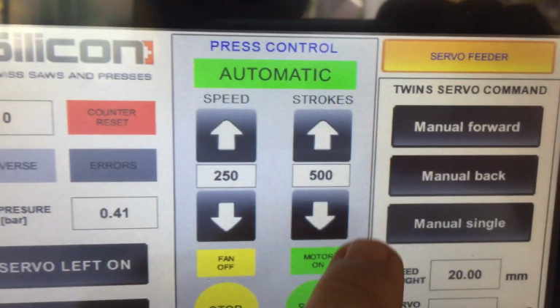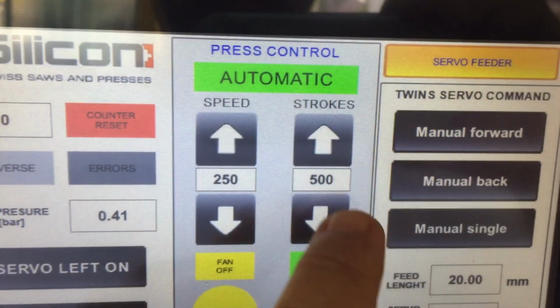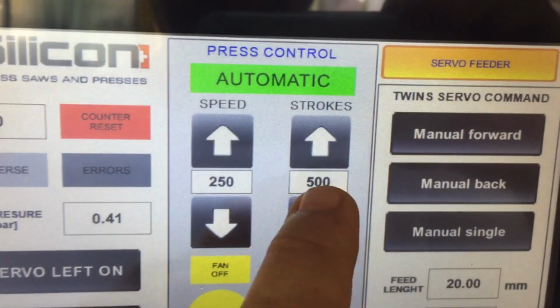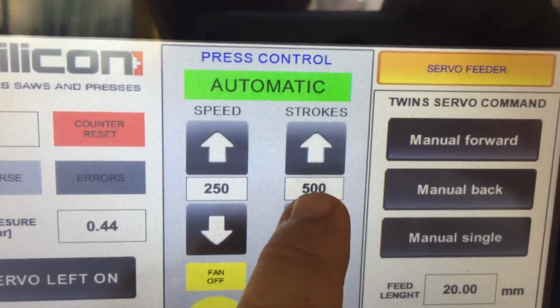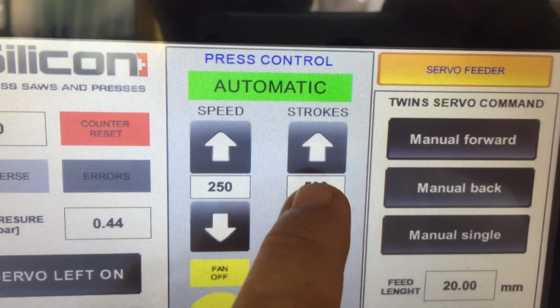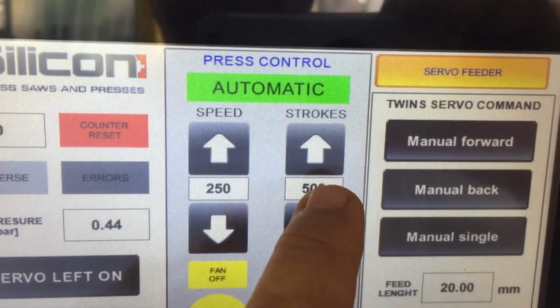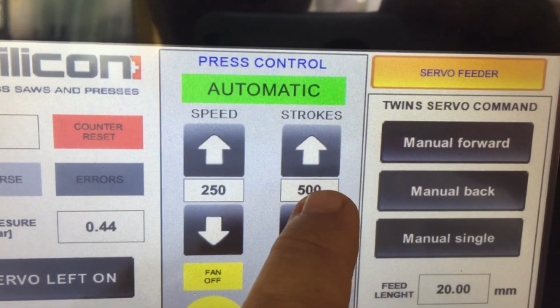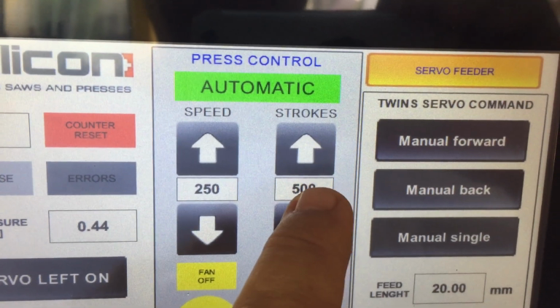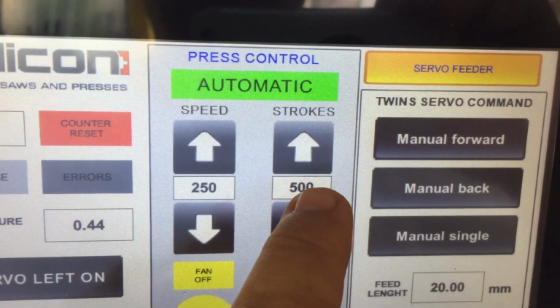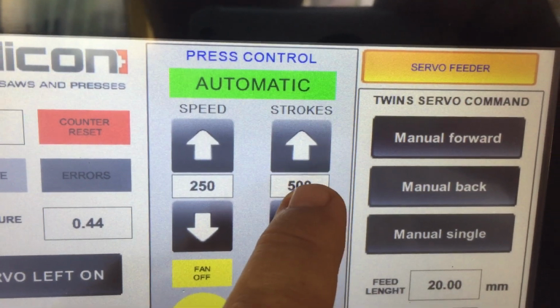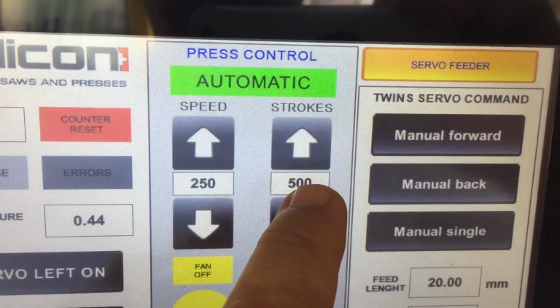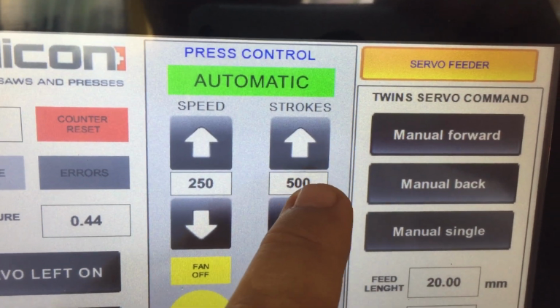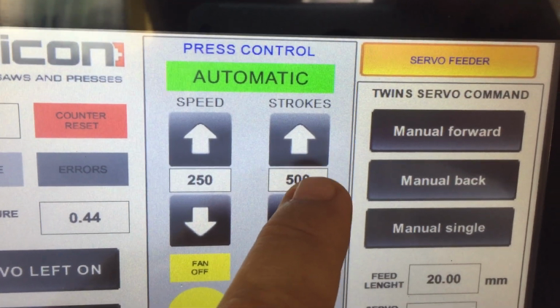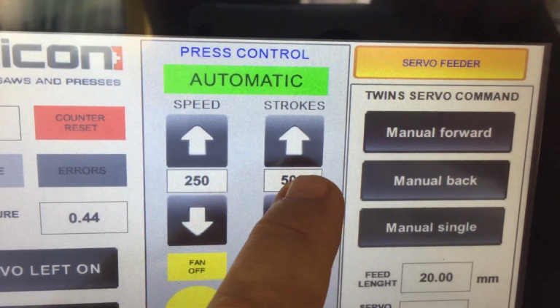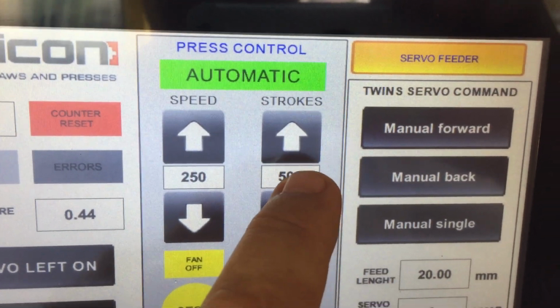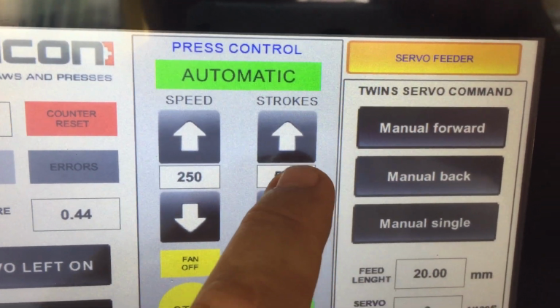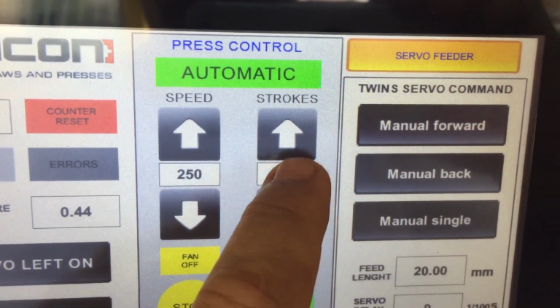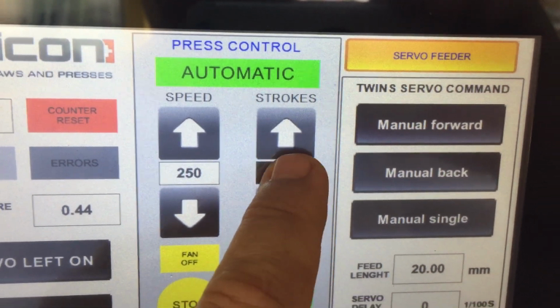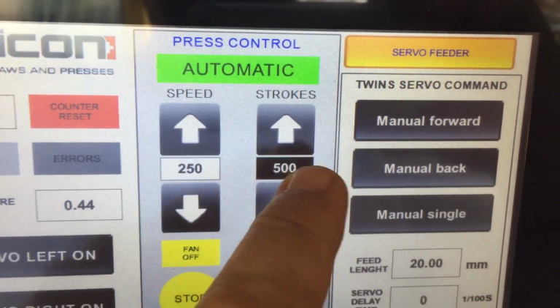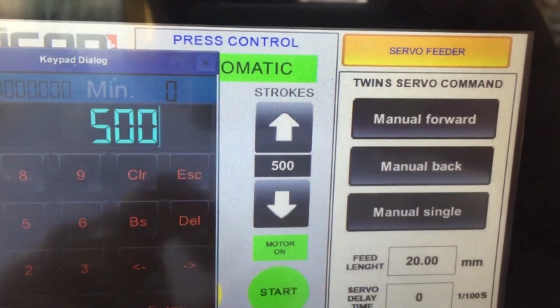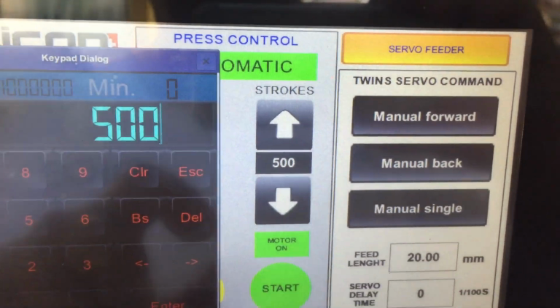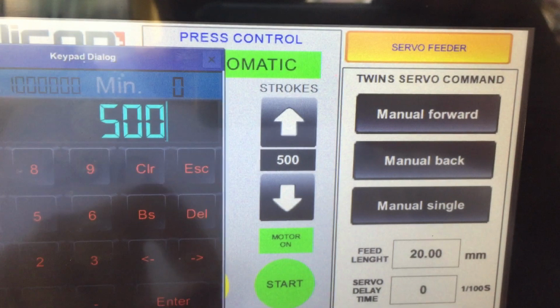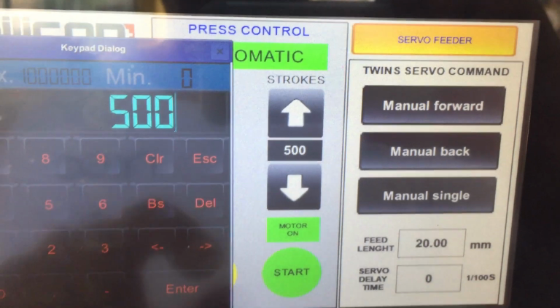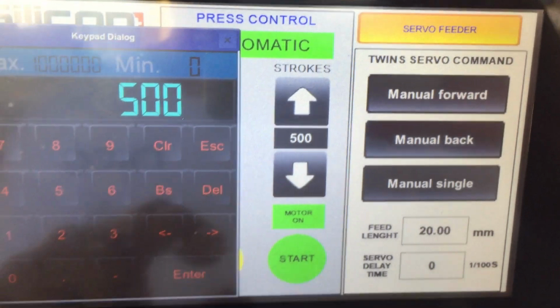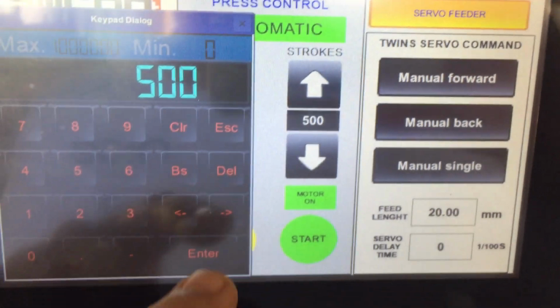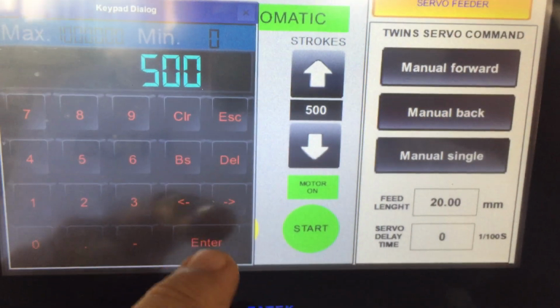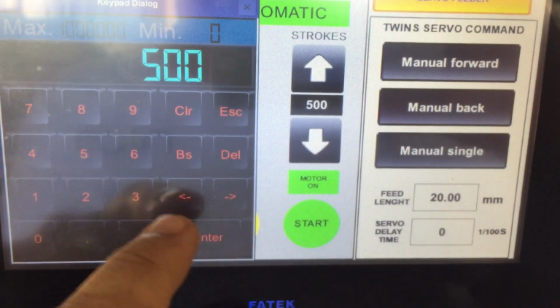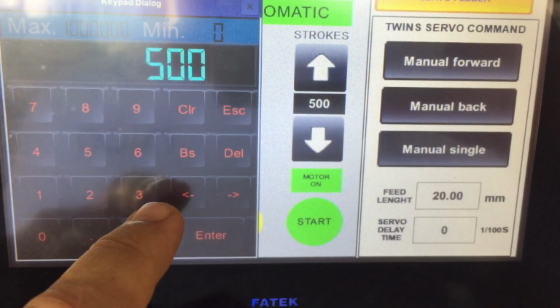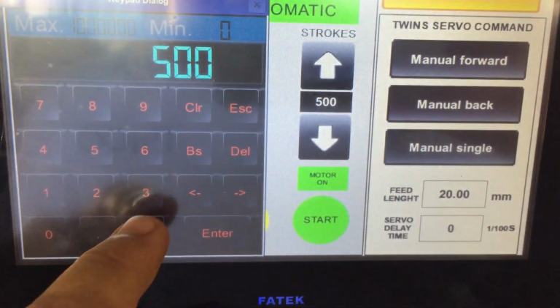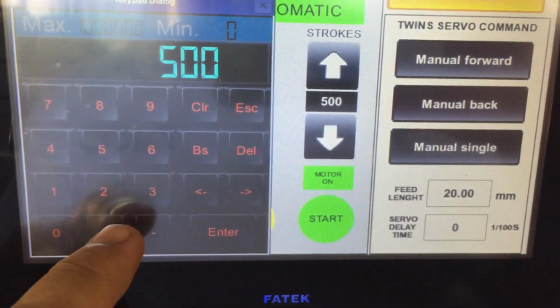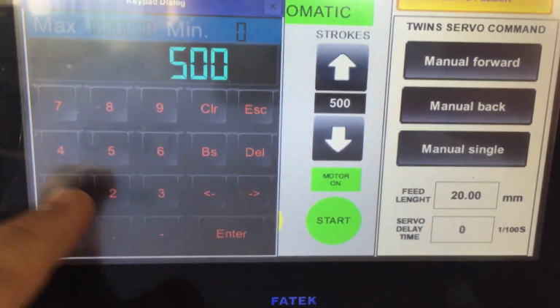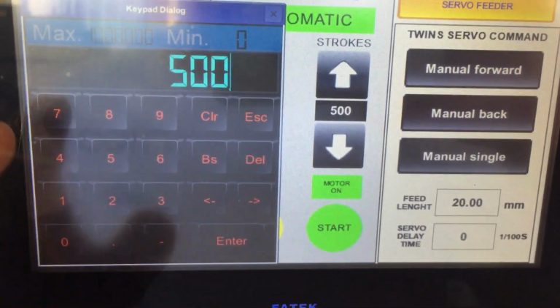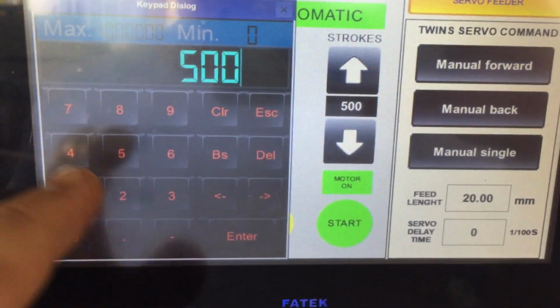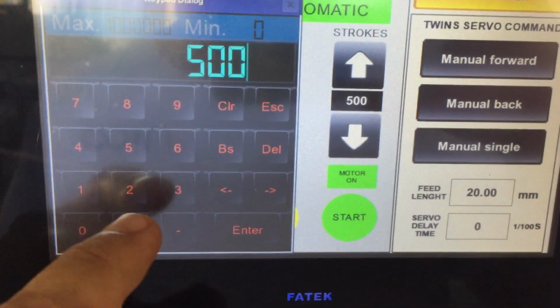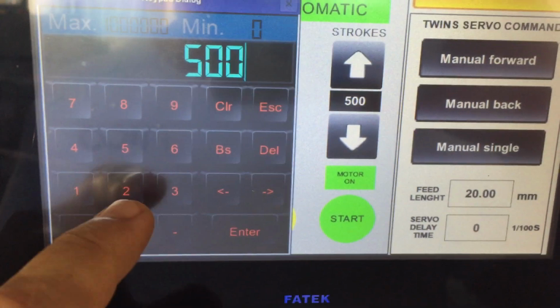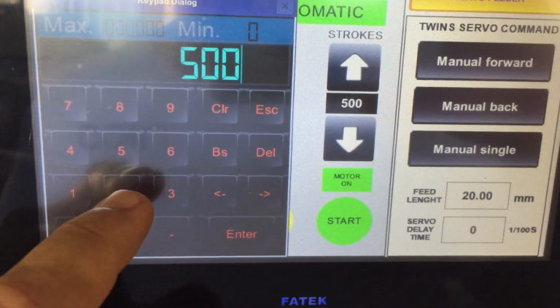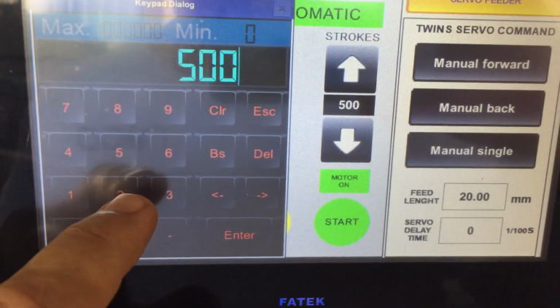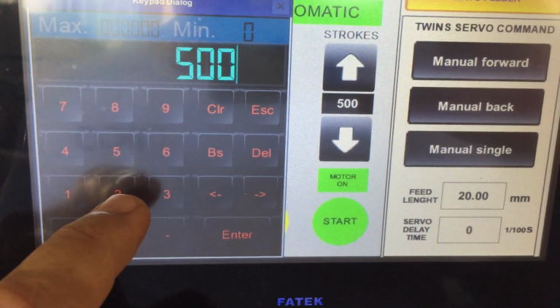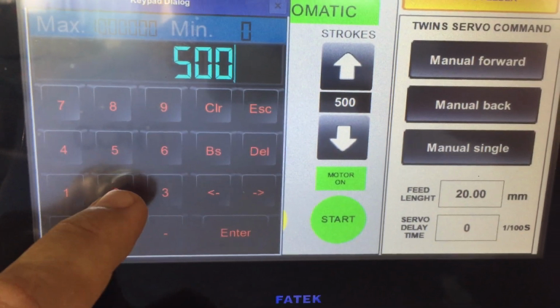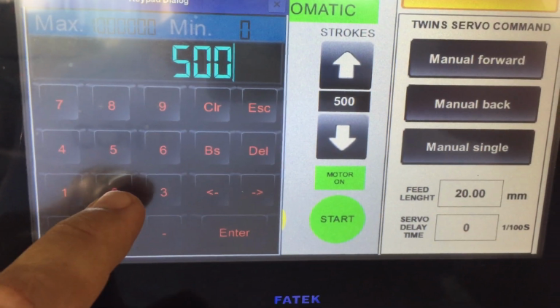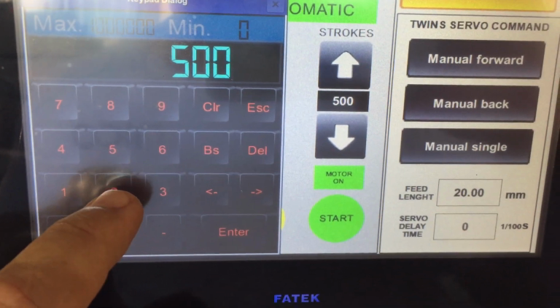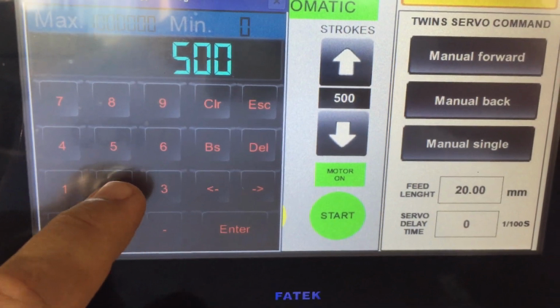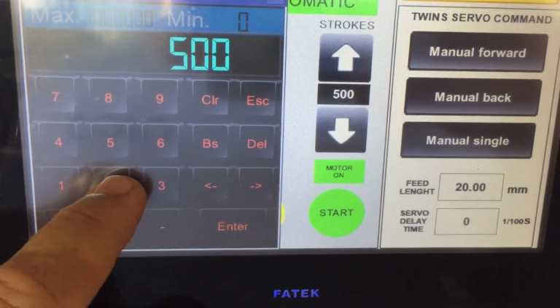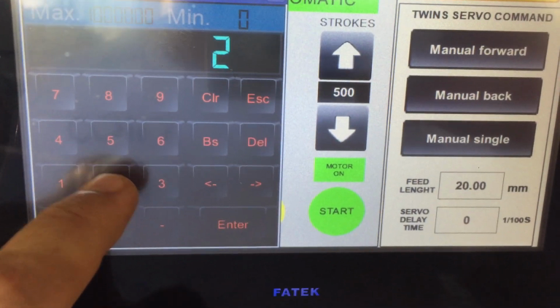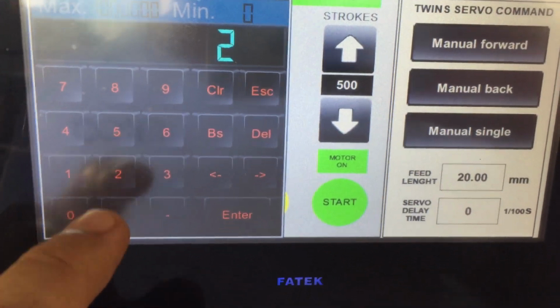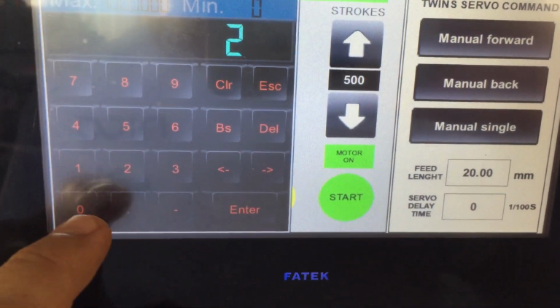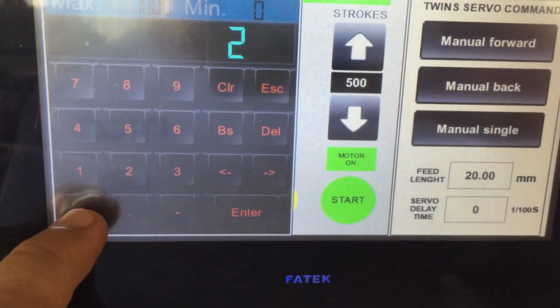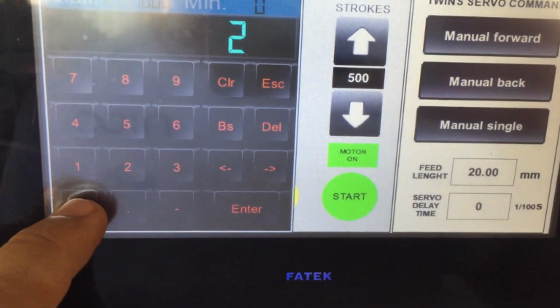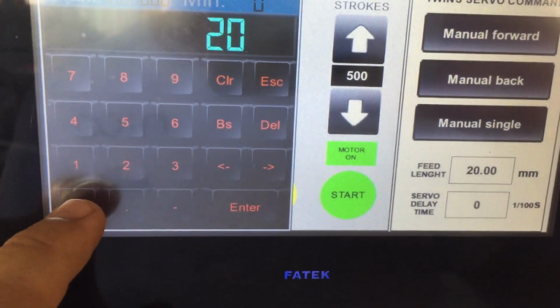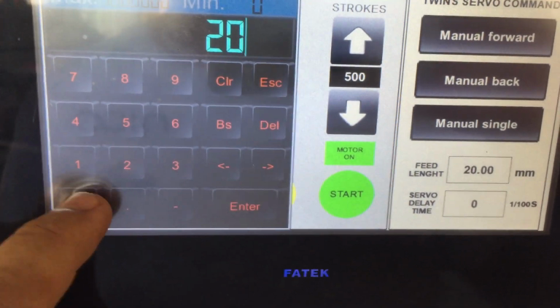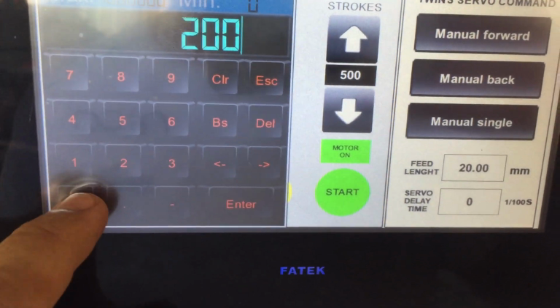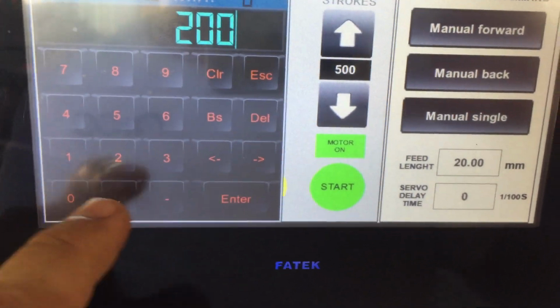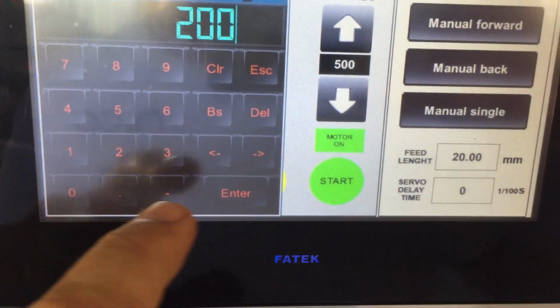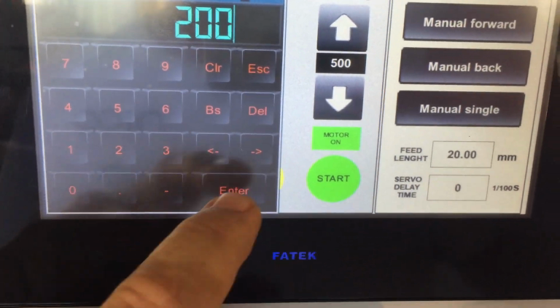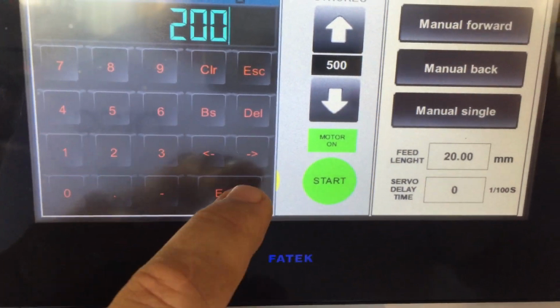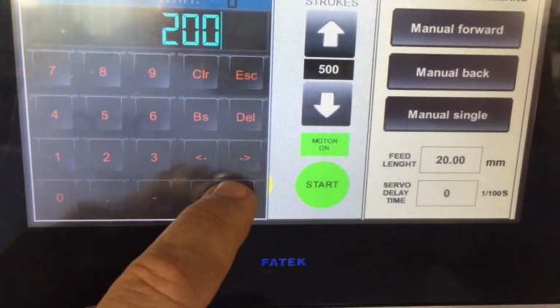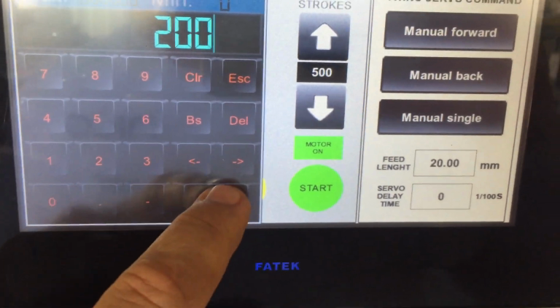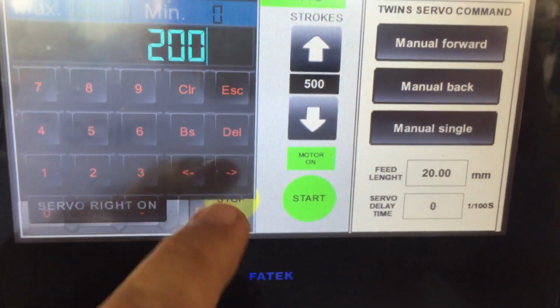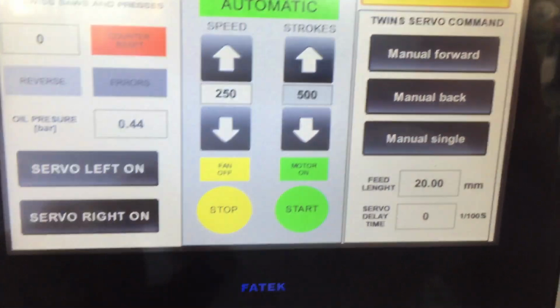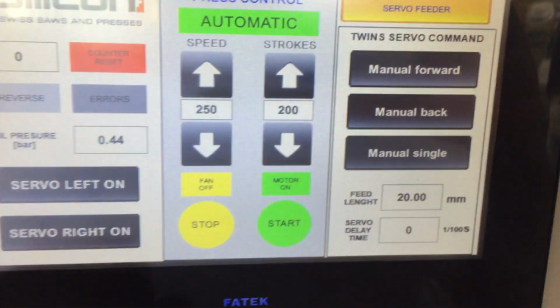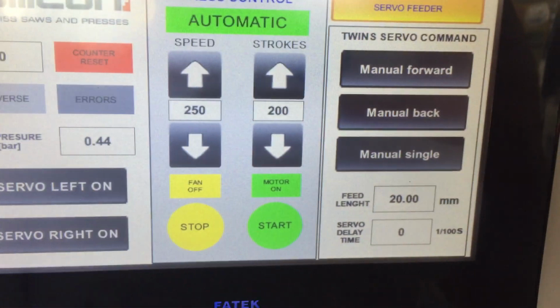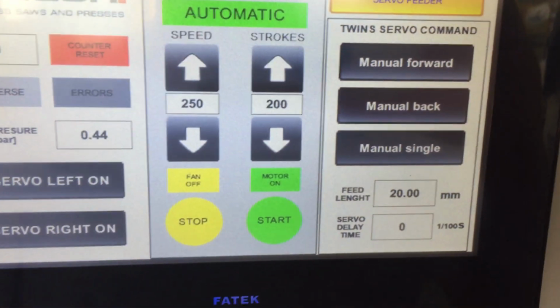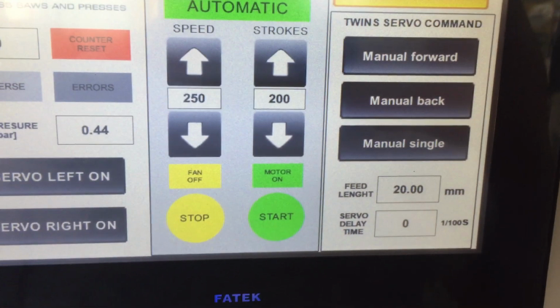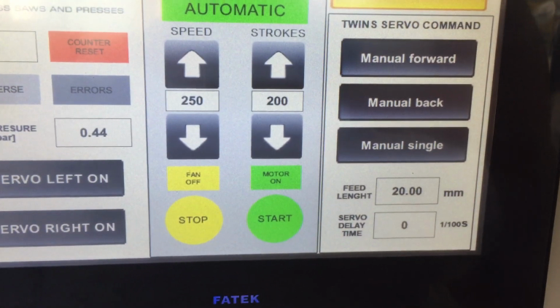Here is how many punches you want to make. For example, 200 punches — 200 teeth.